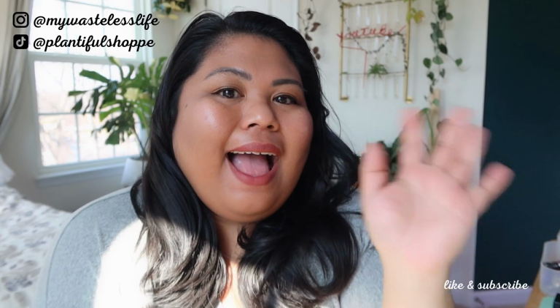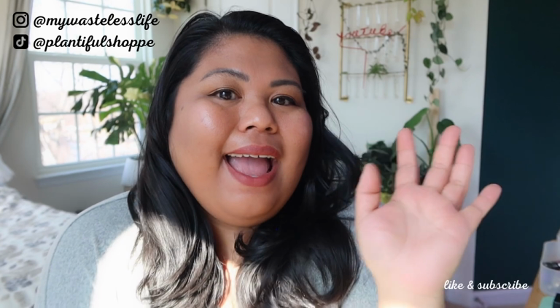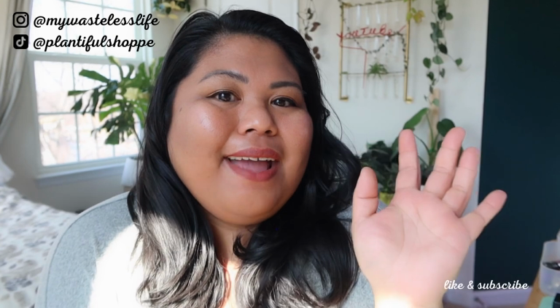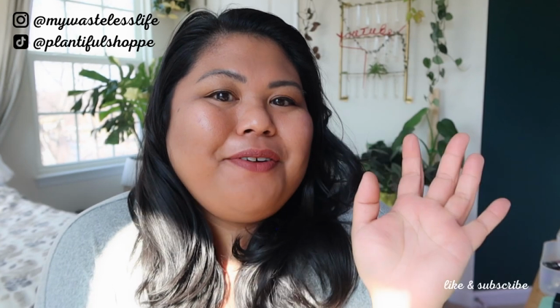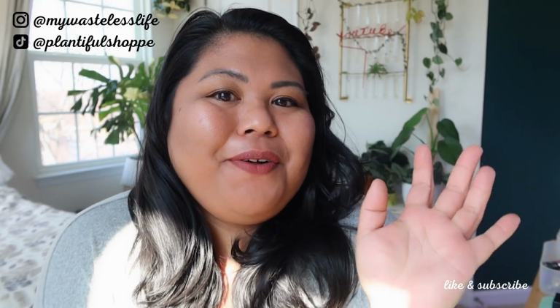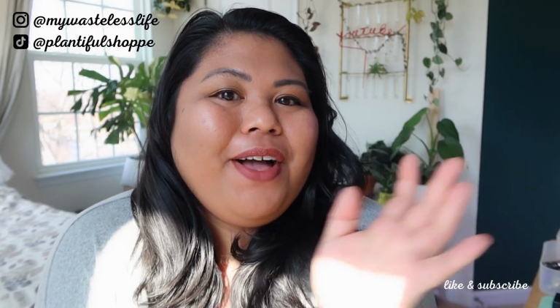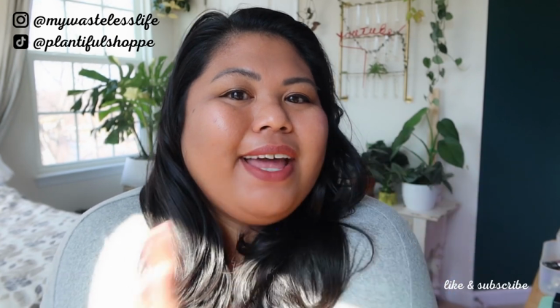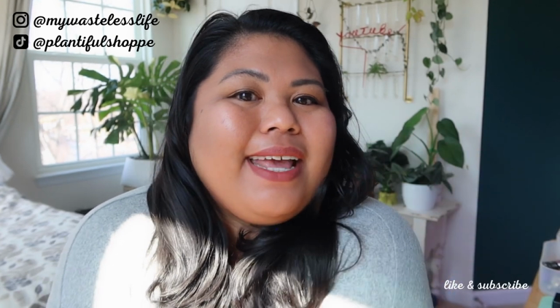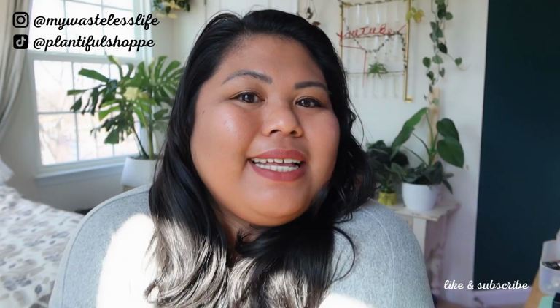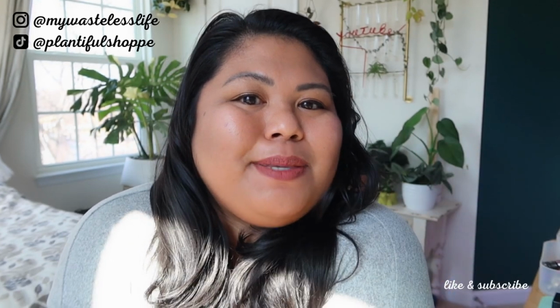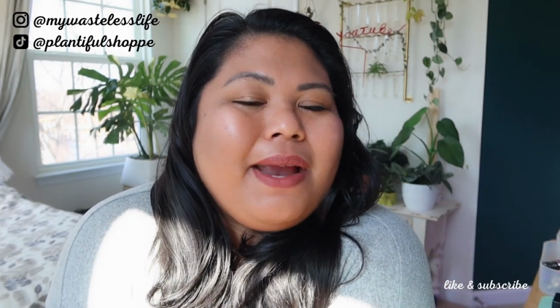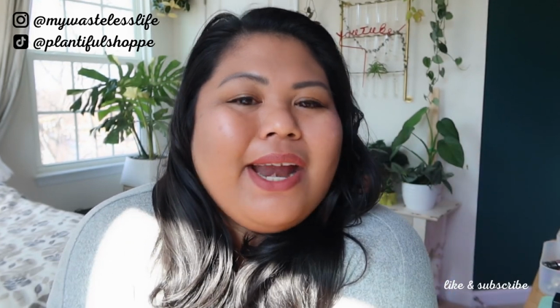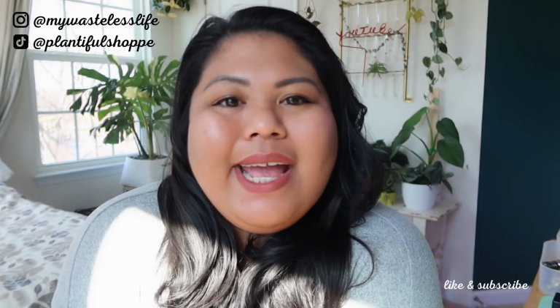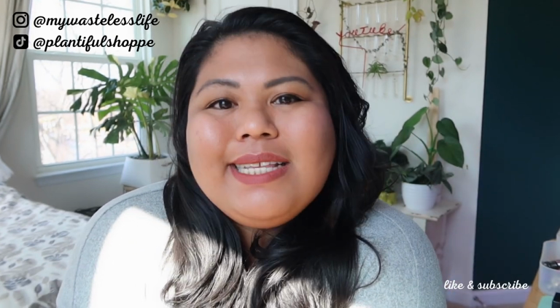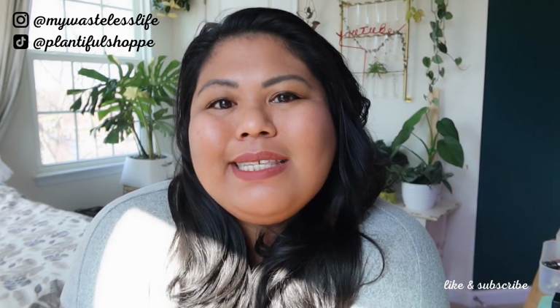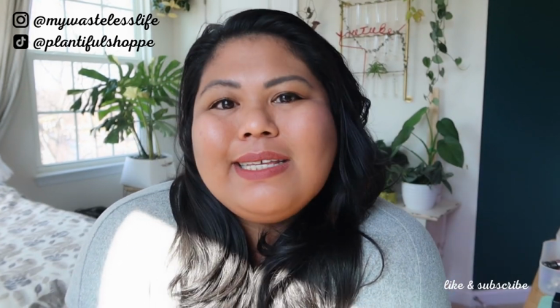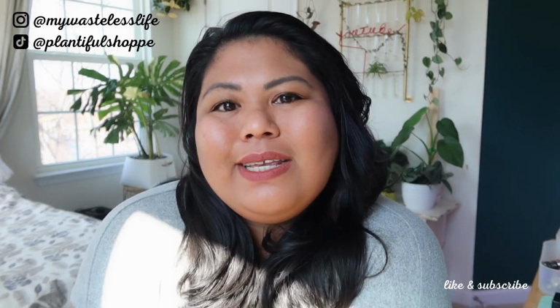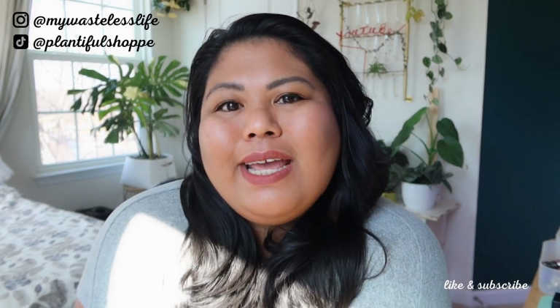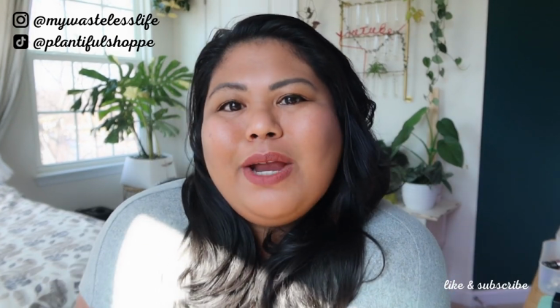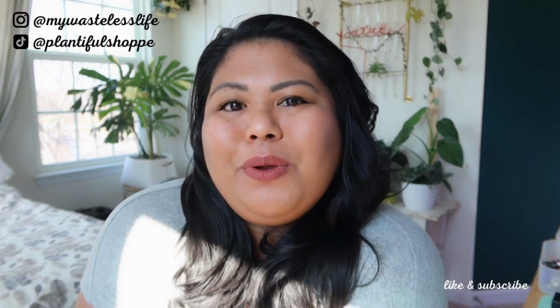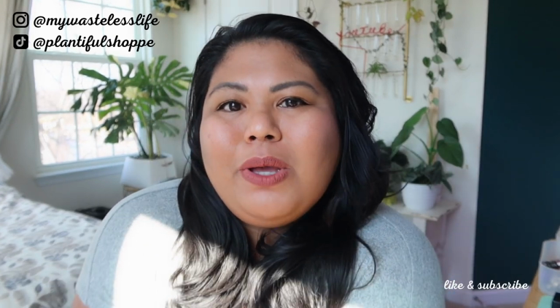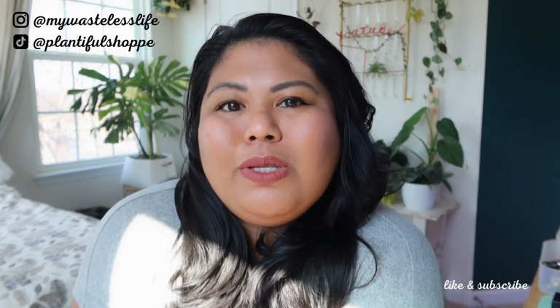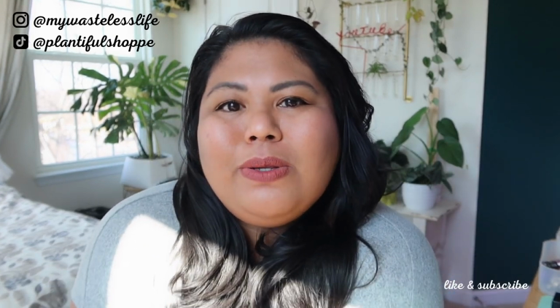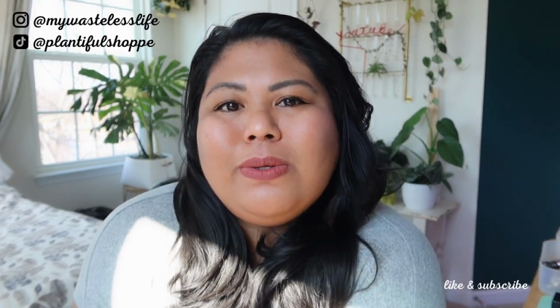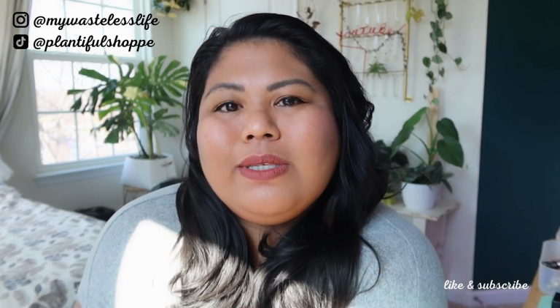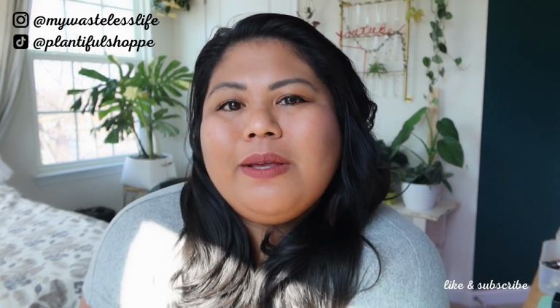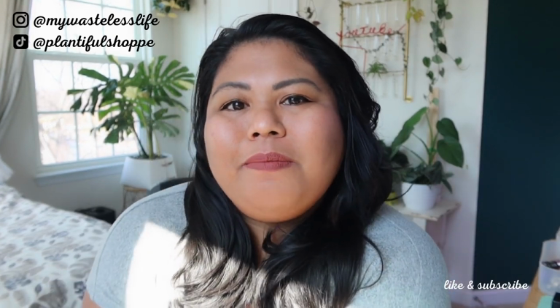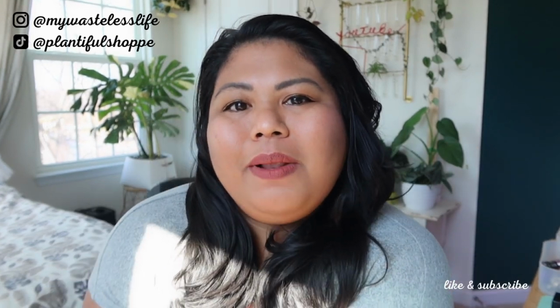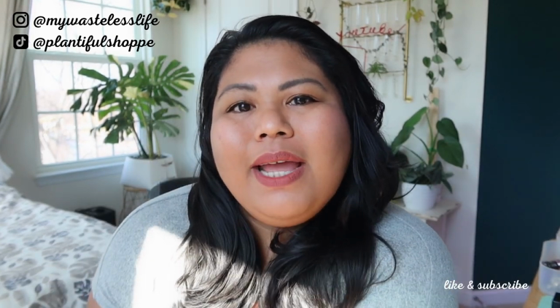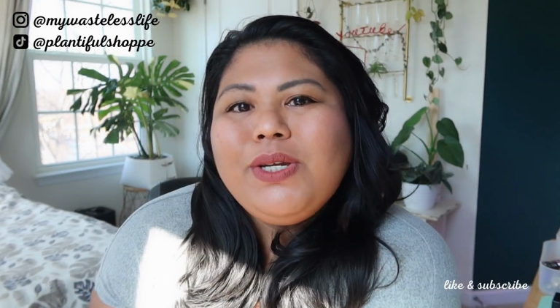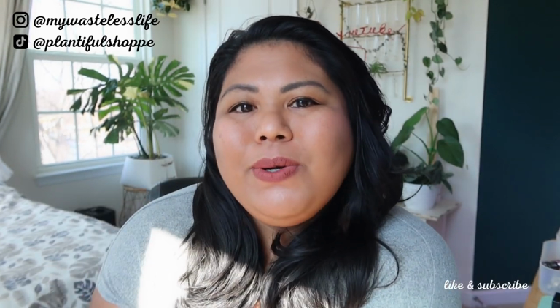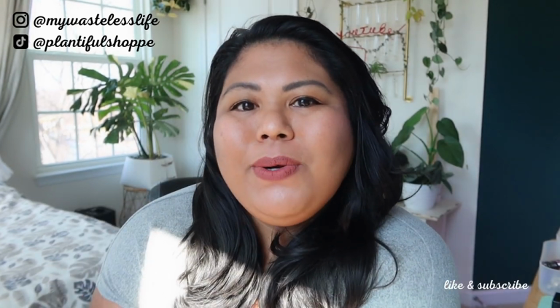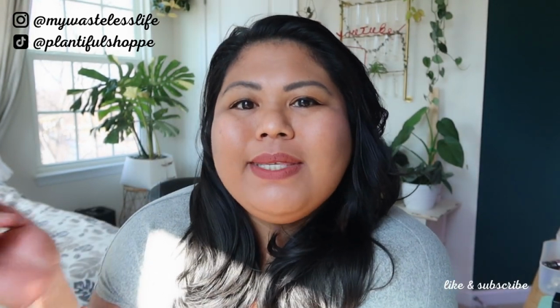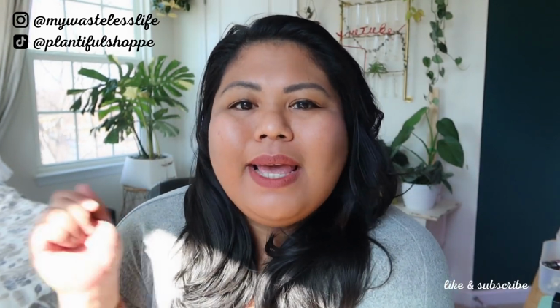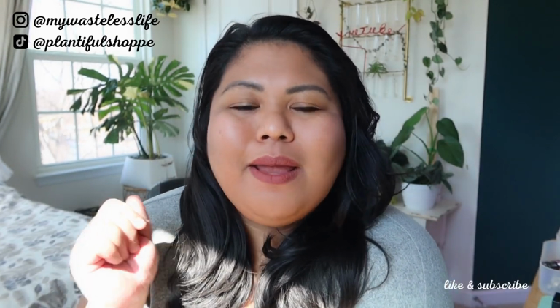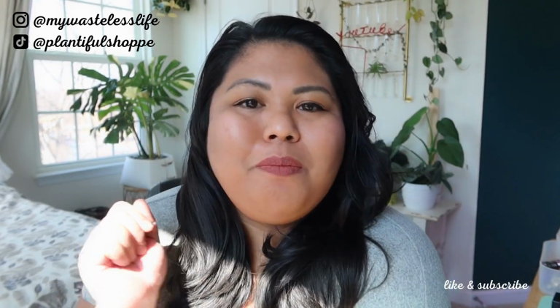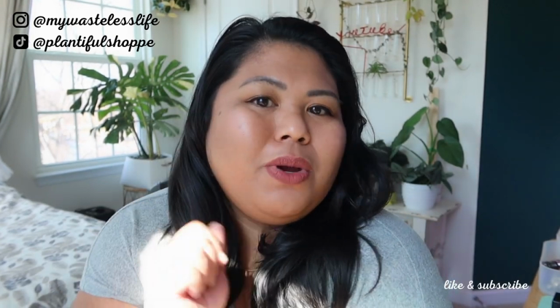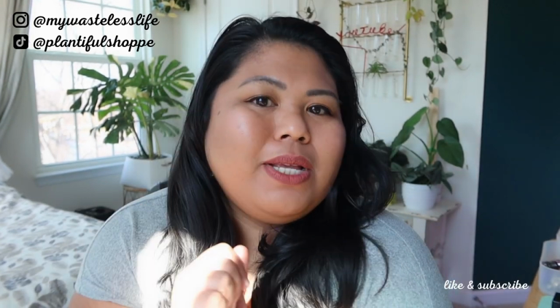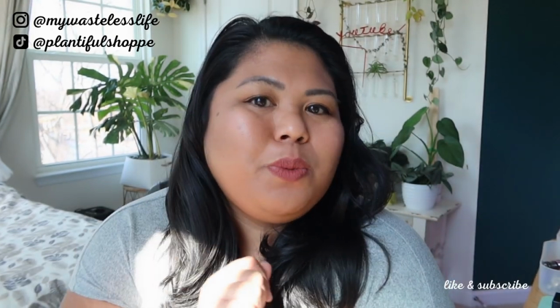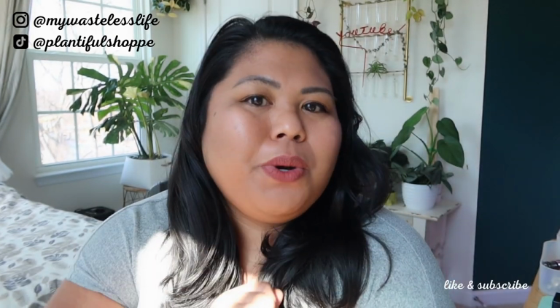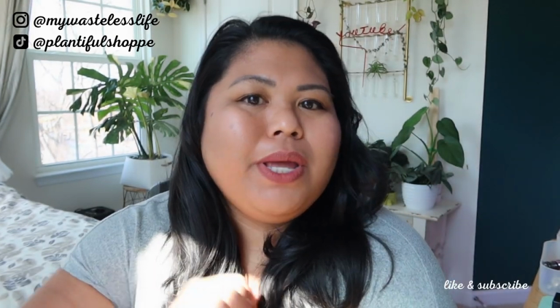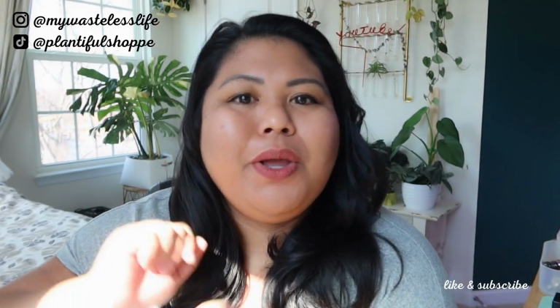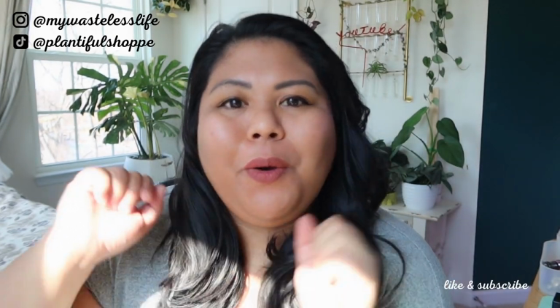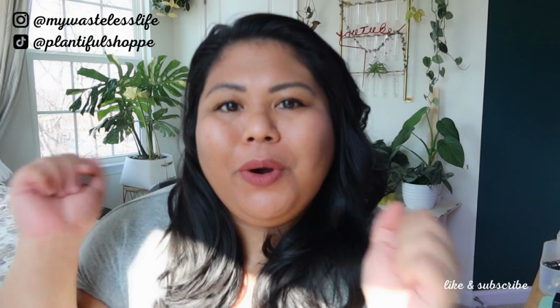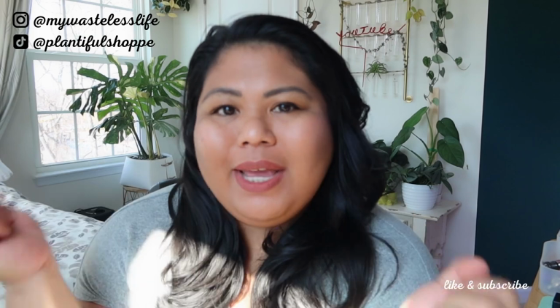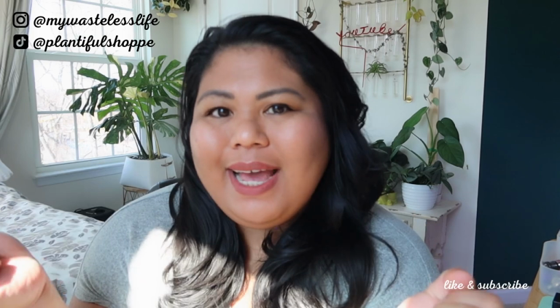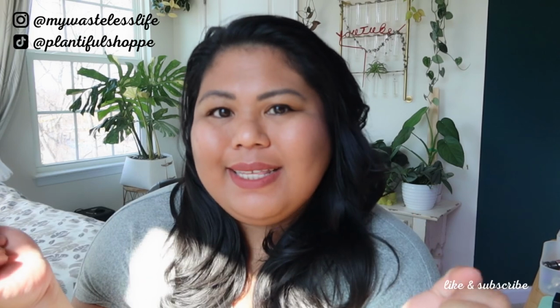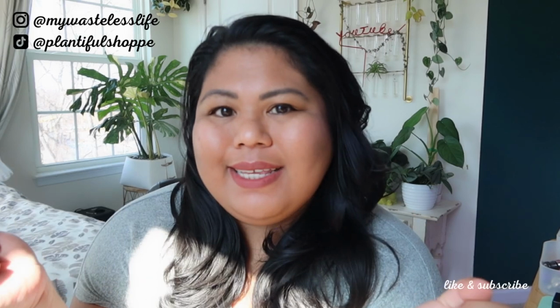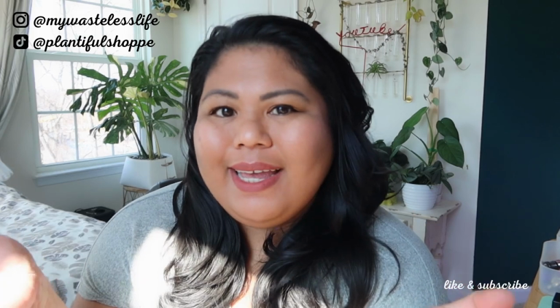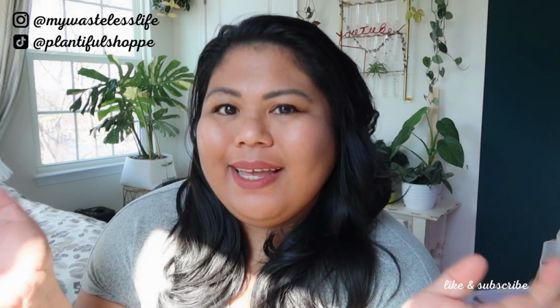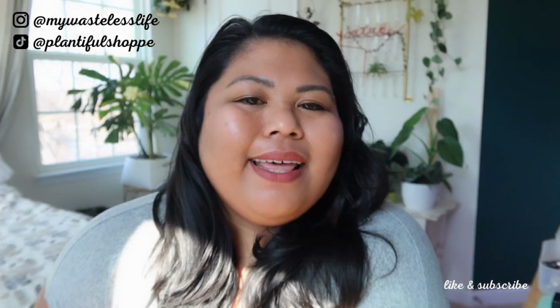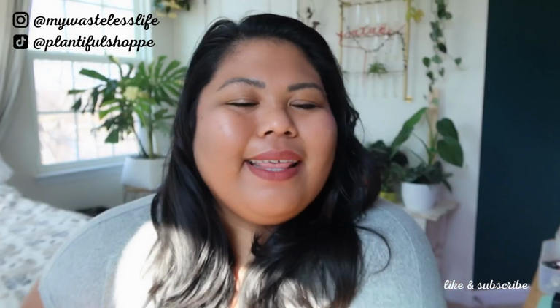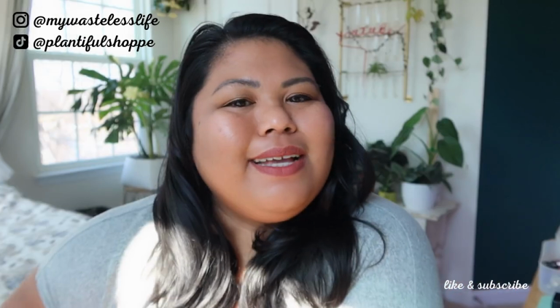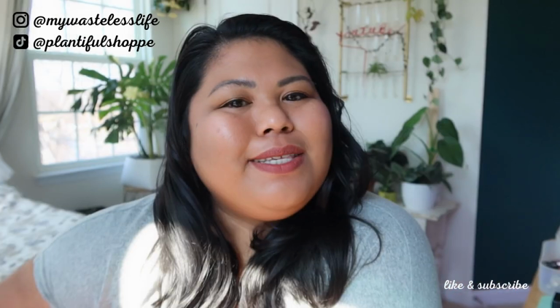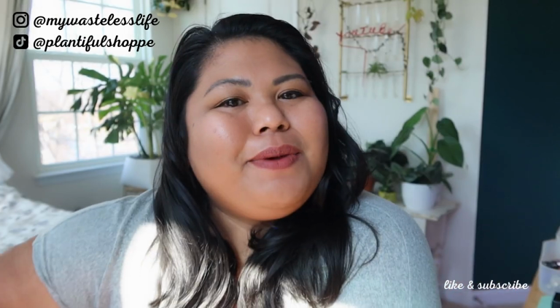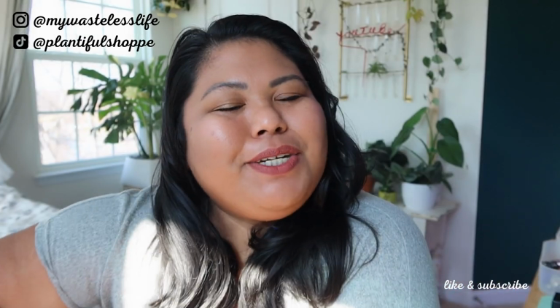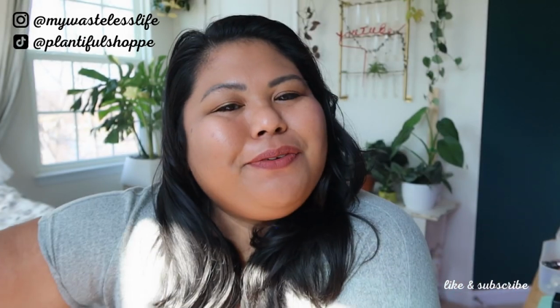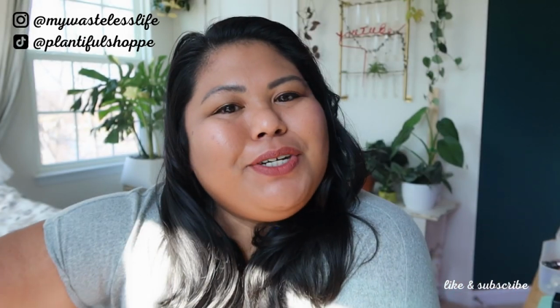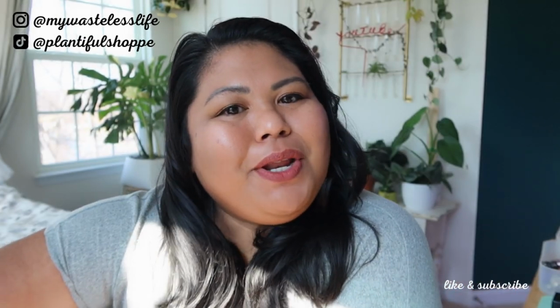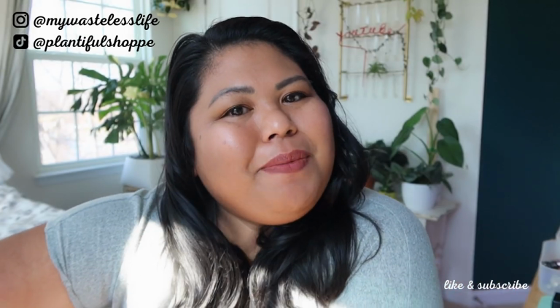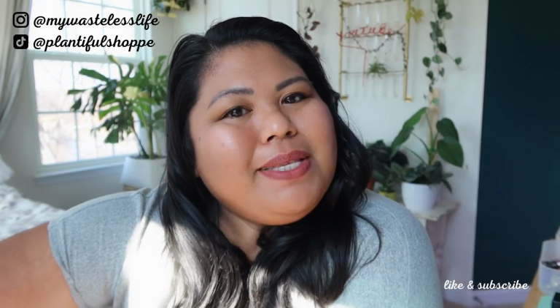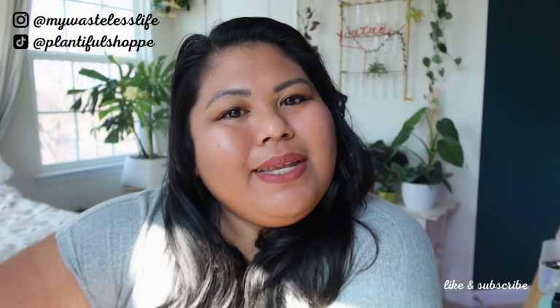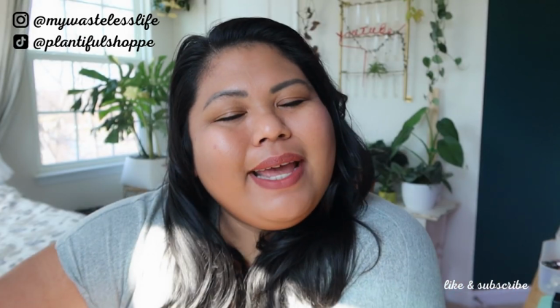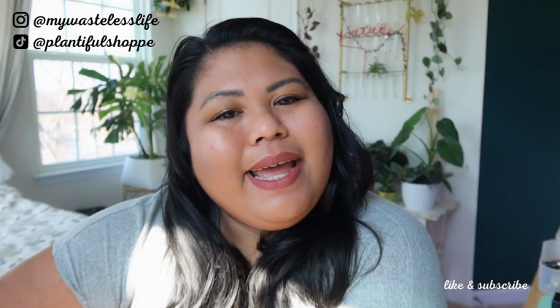Hi everyone, it's Marianne. So today we're going to do some plant chores and pre-spring organizing. Thank you so much for joining me today.